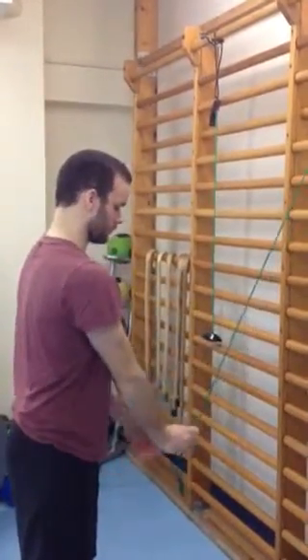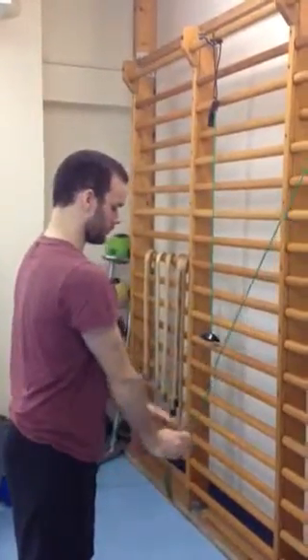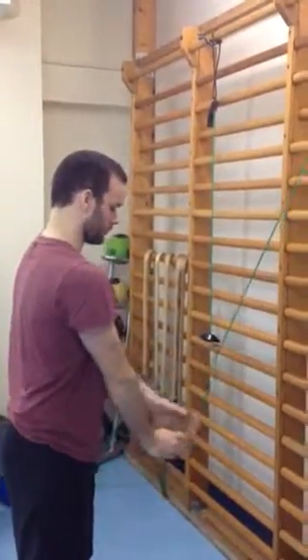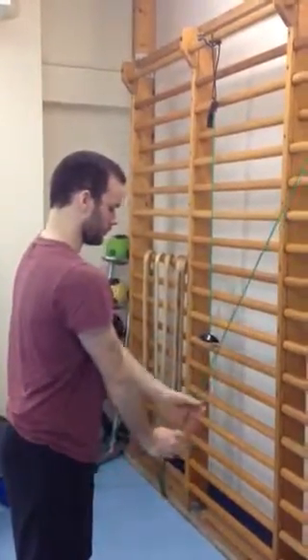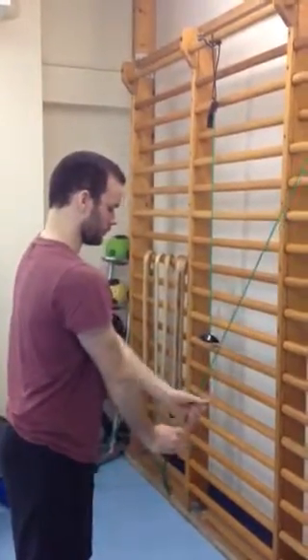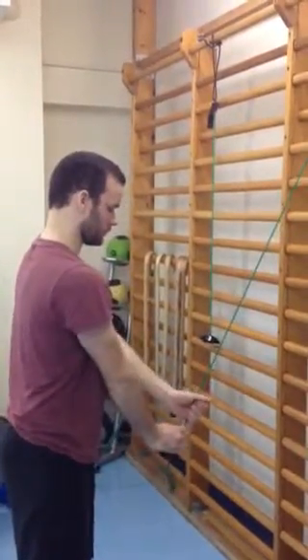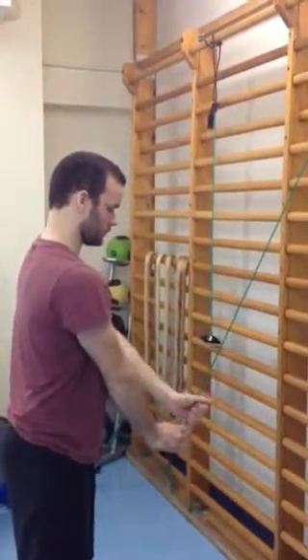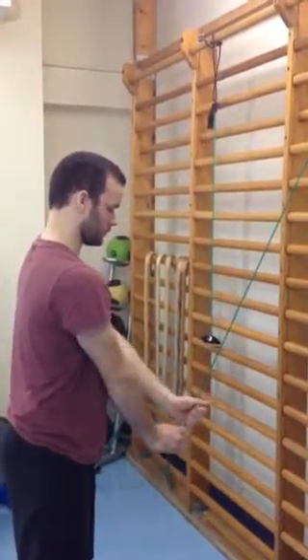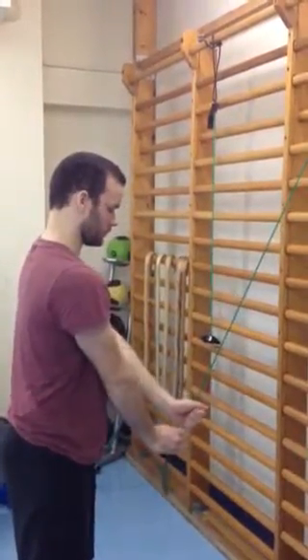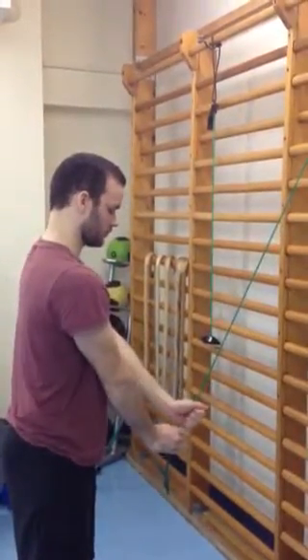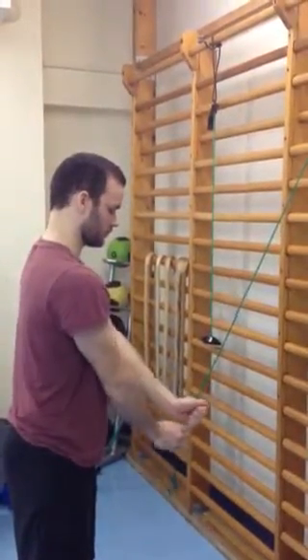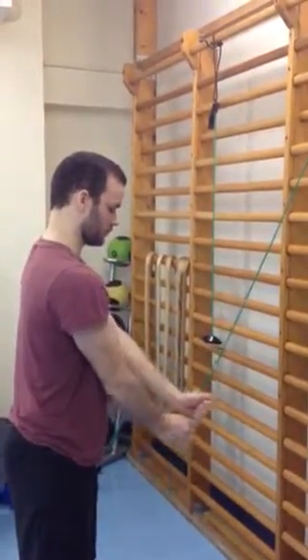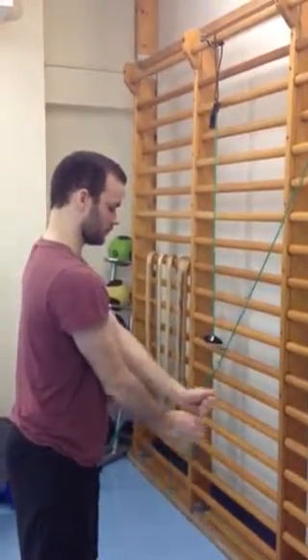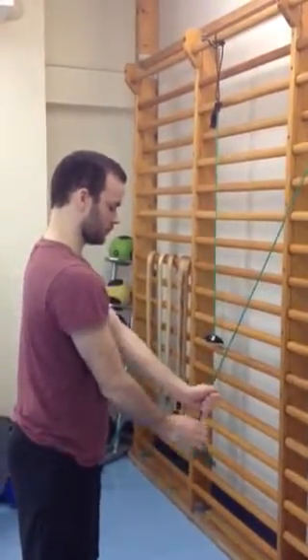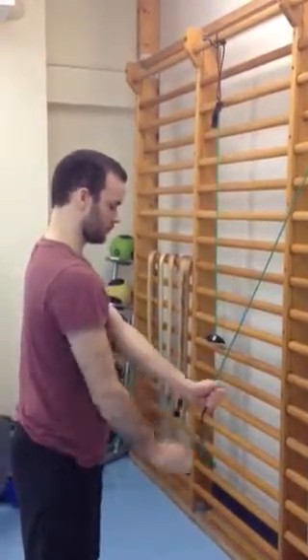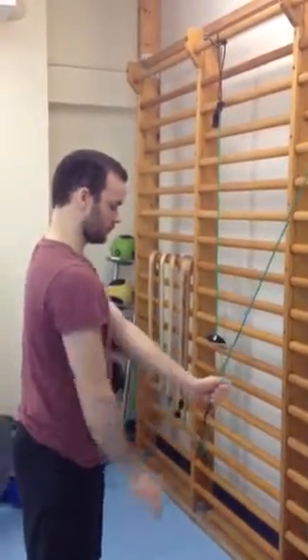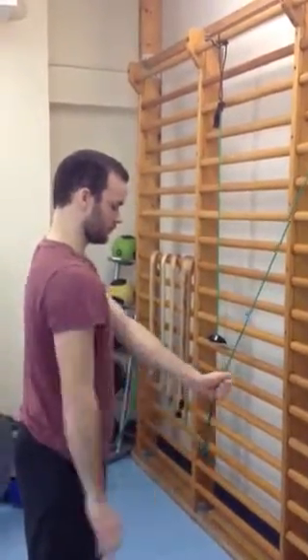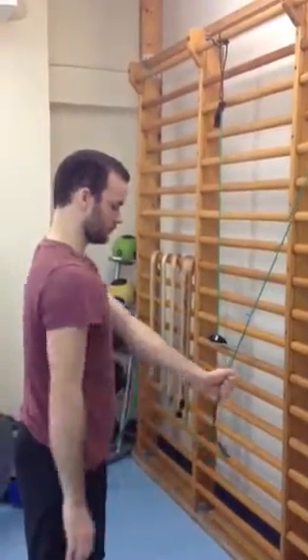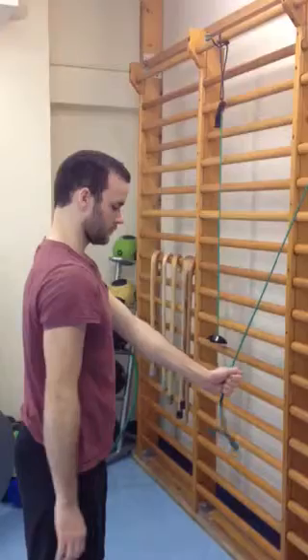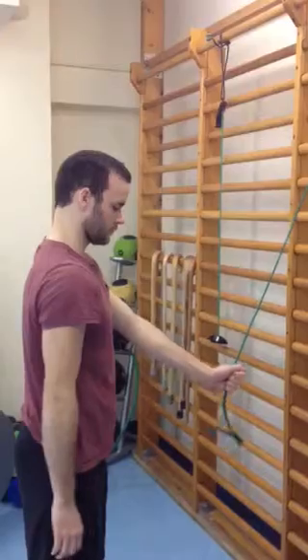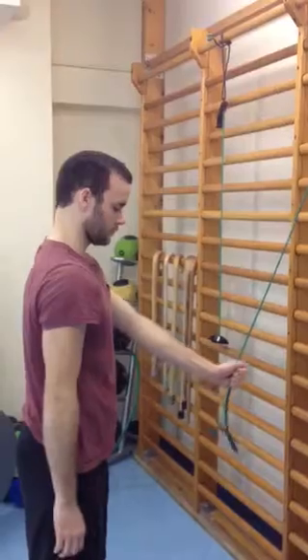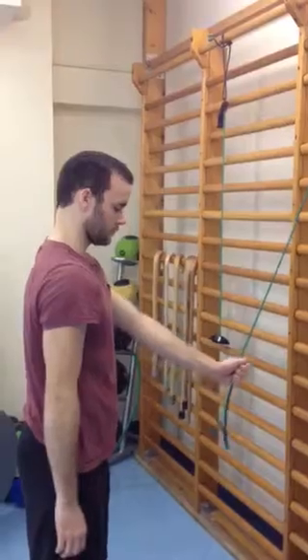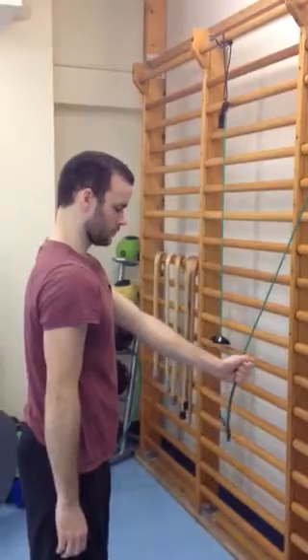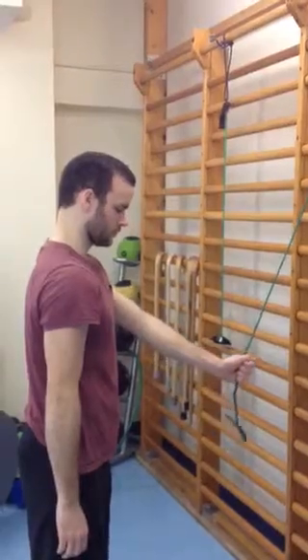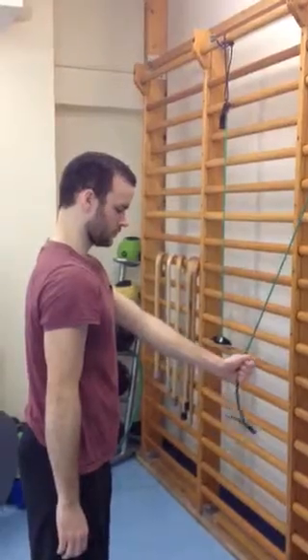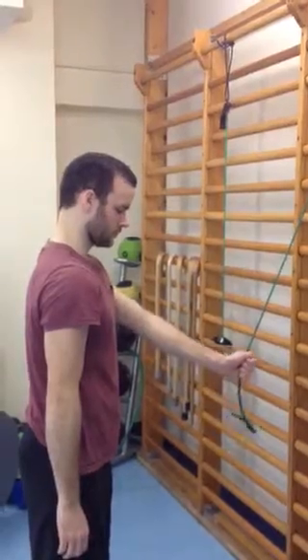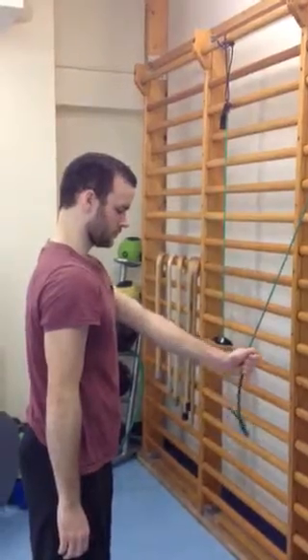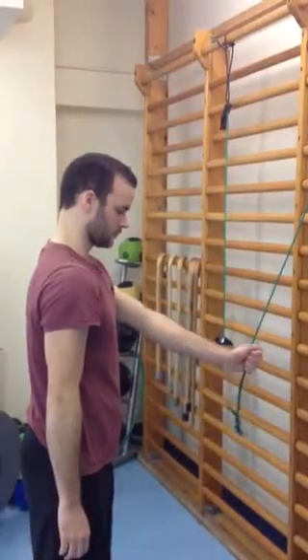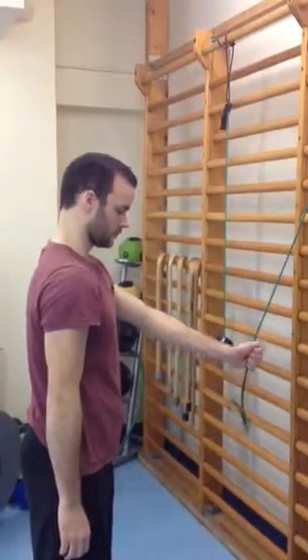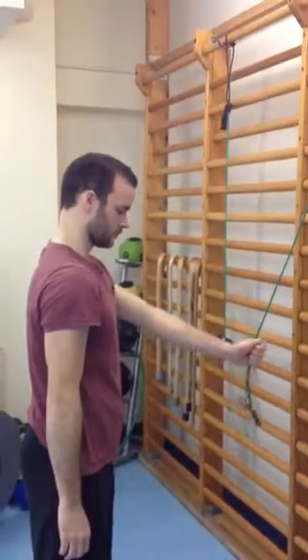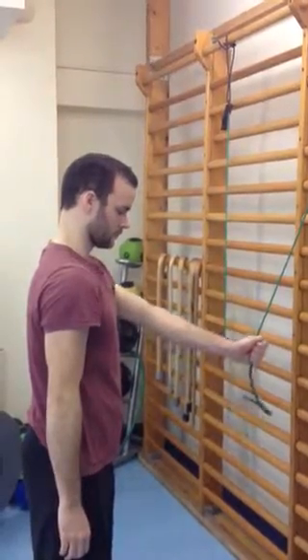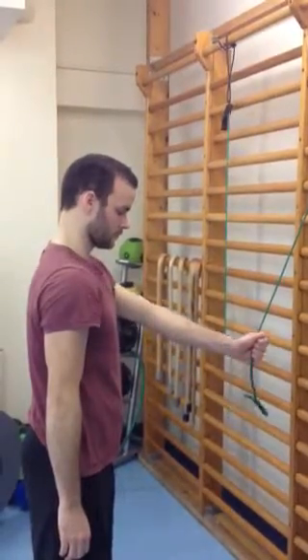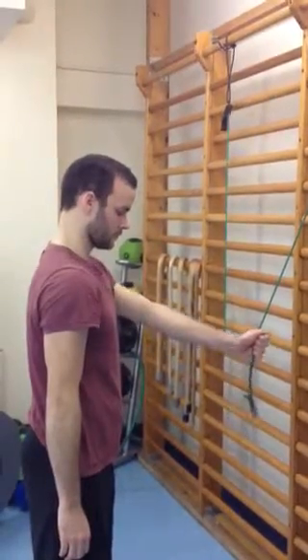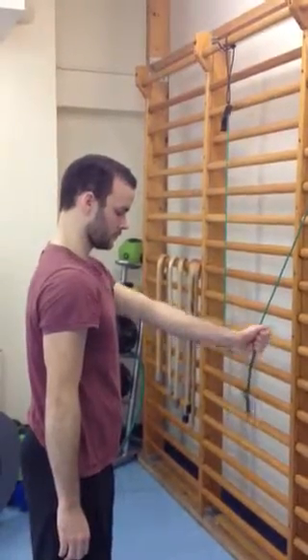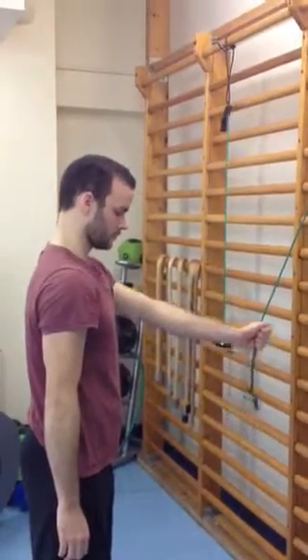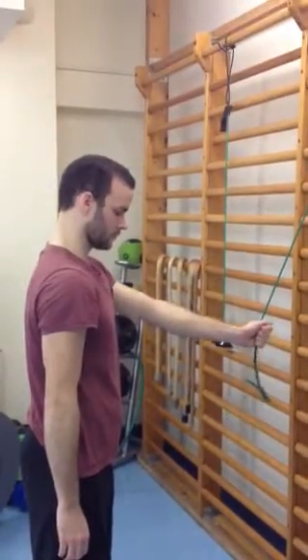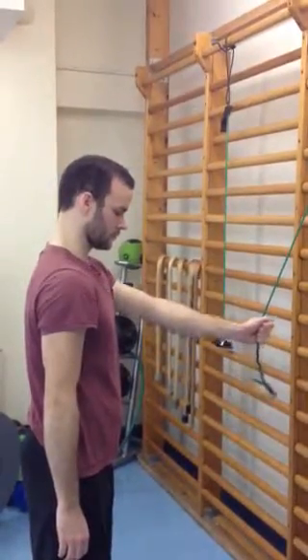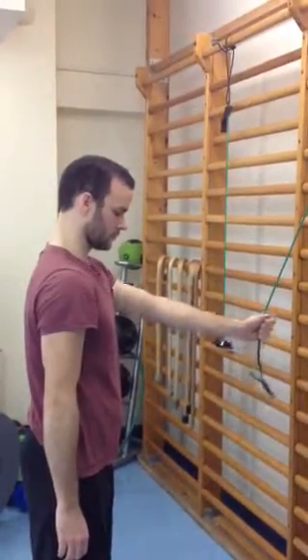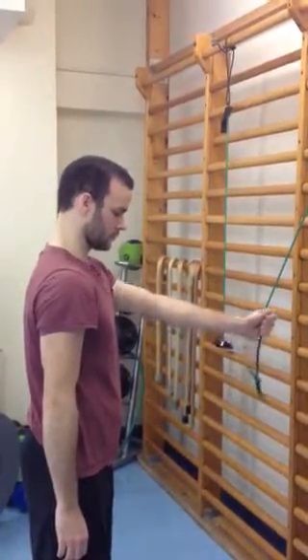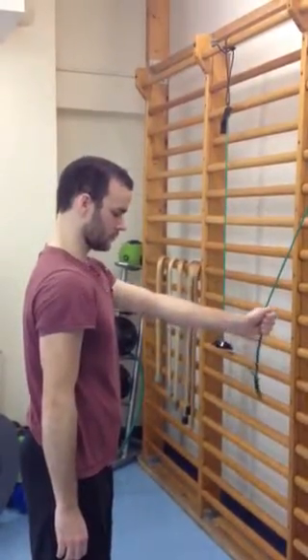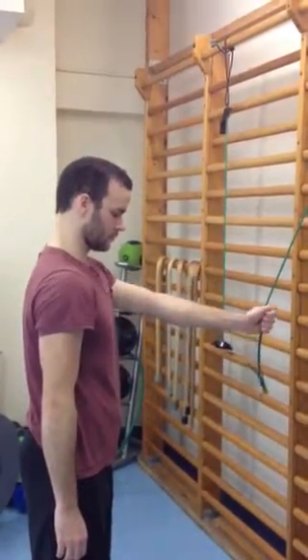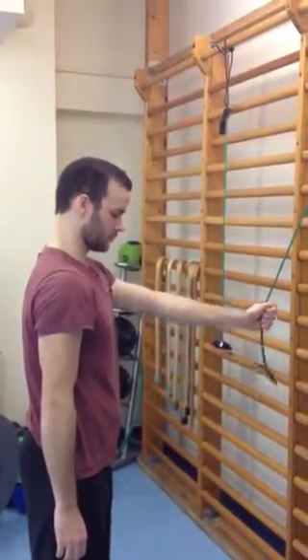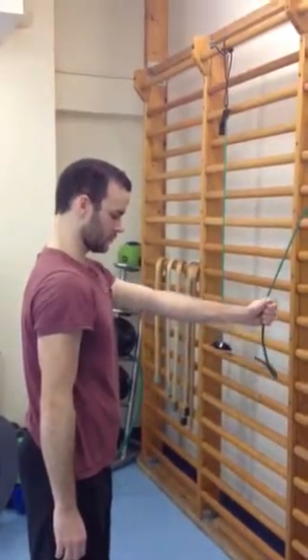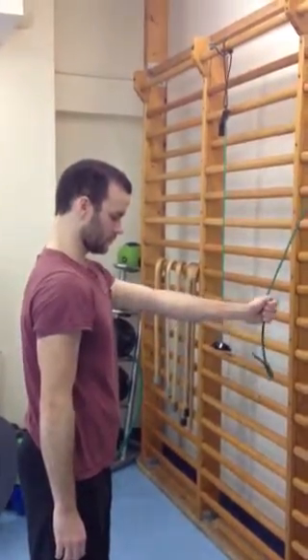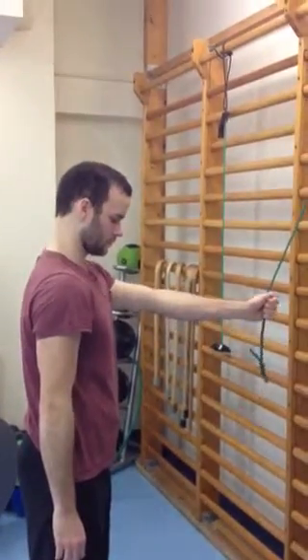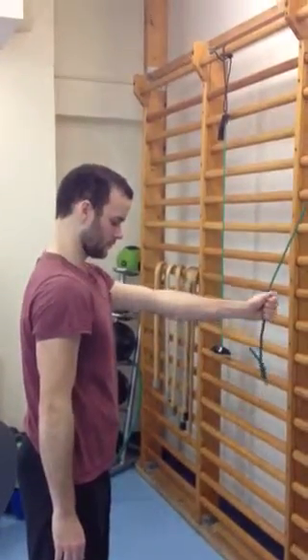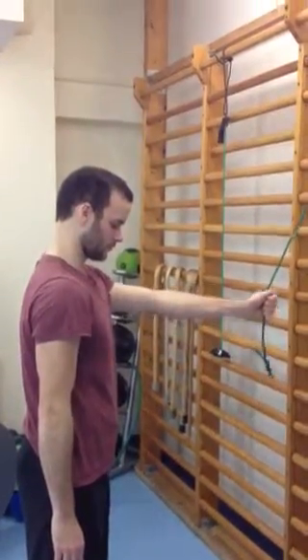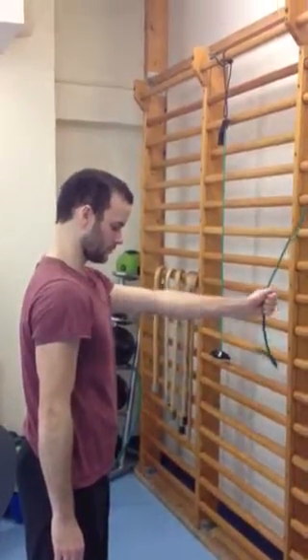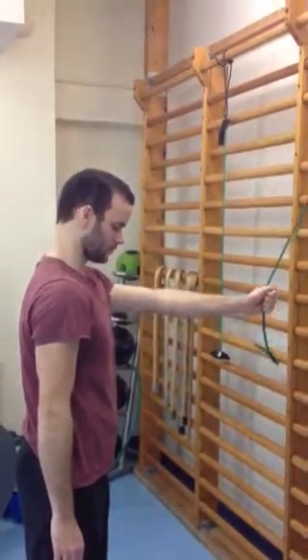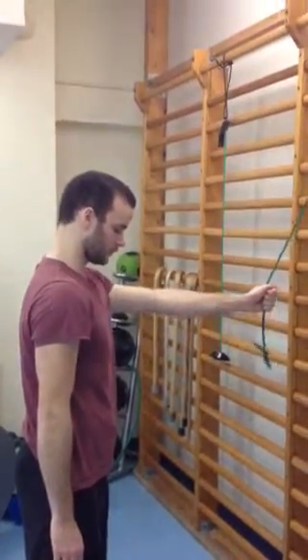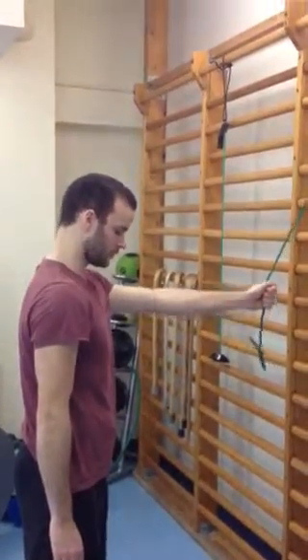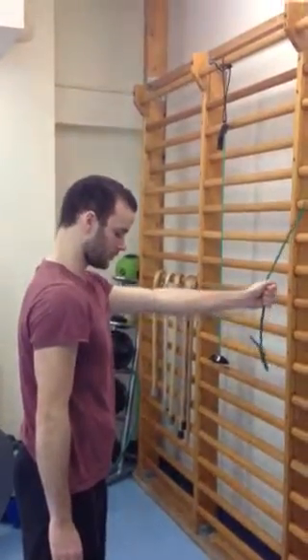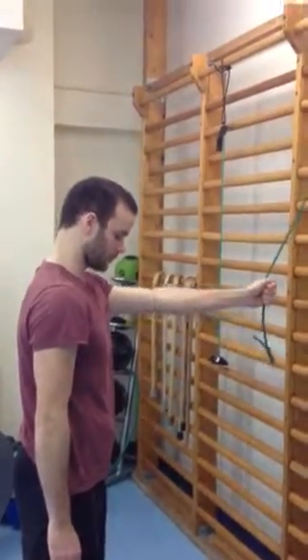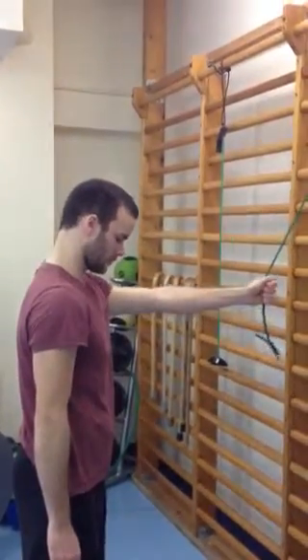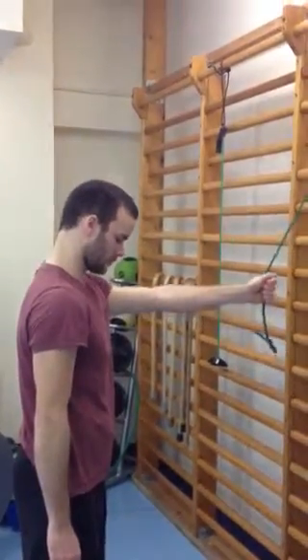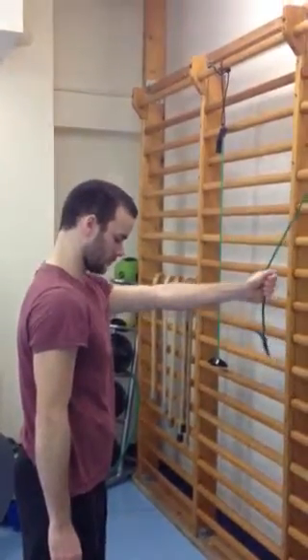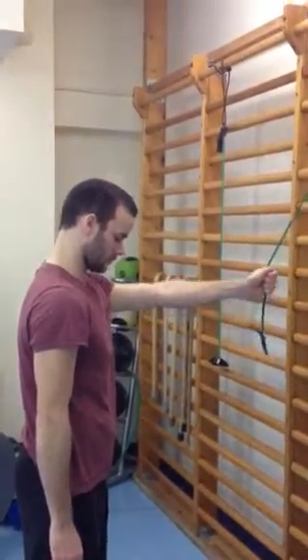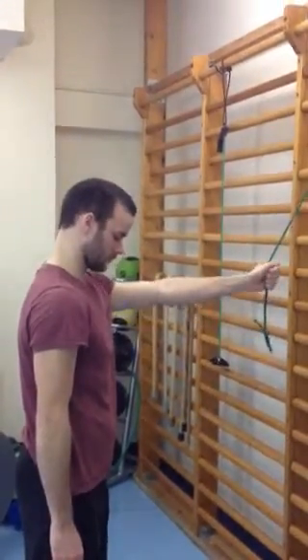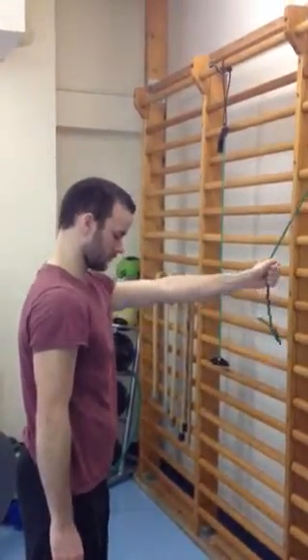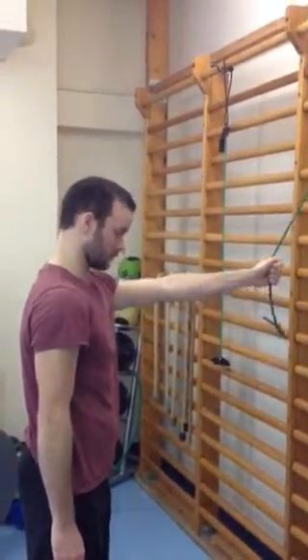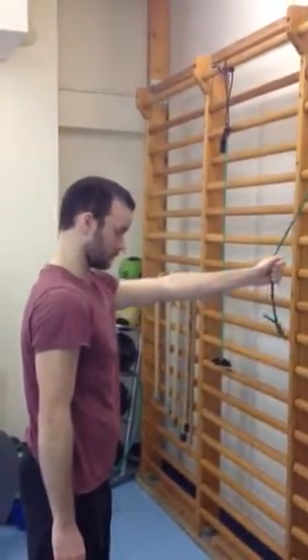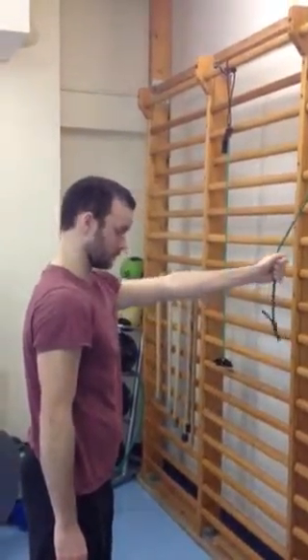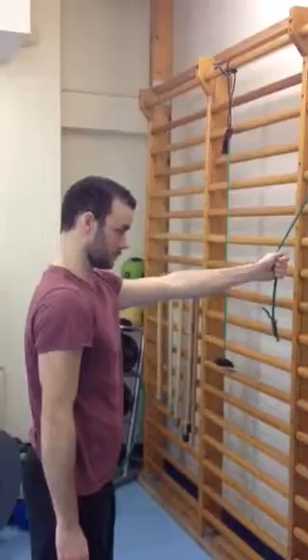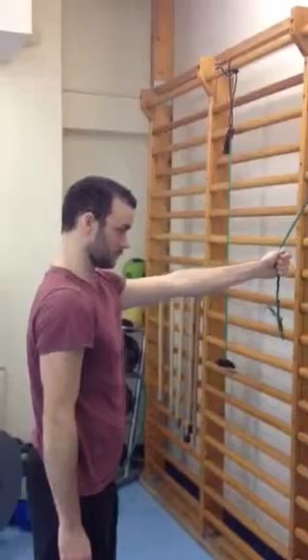Pull down, swap over the affected hand, and then let it slowly come up under control.